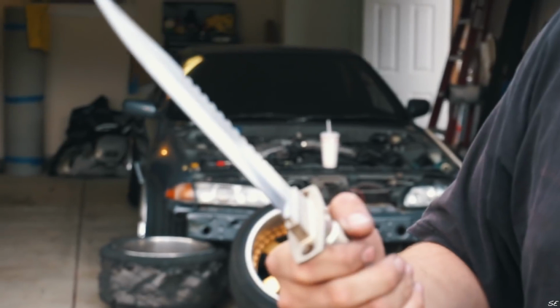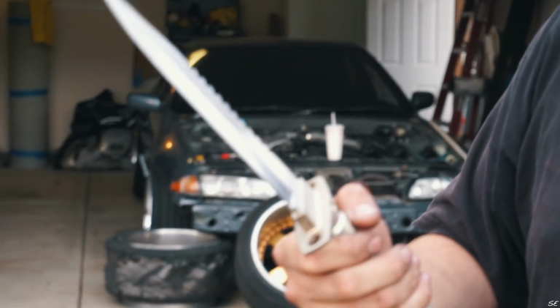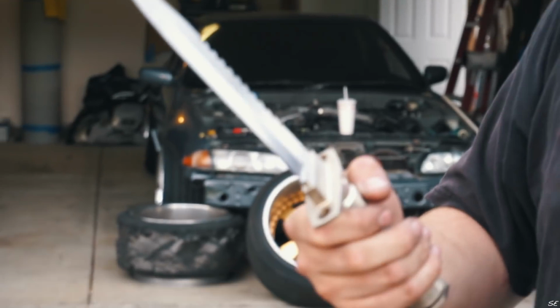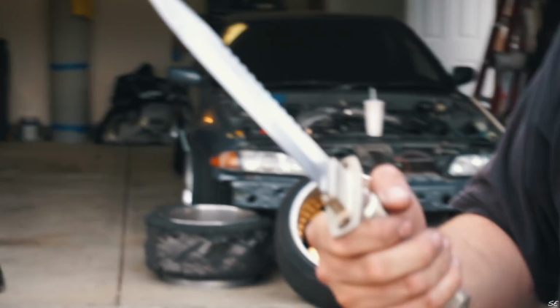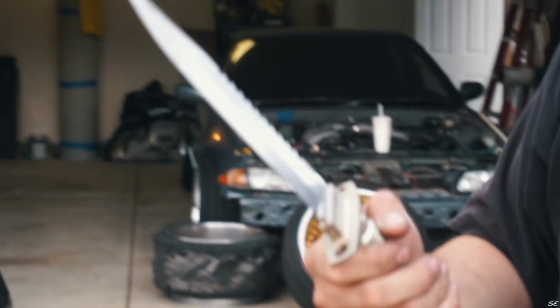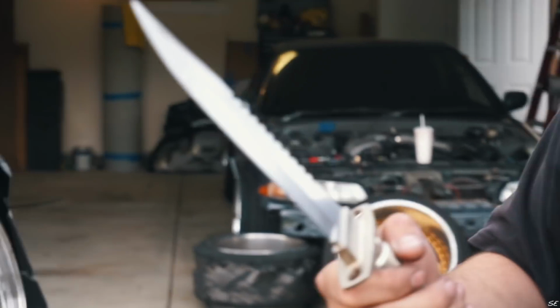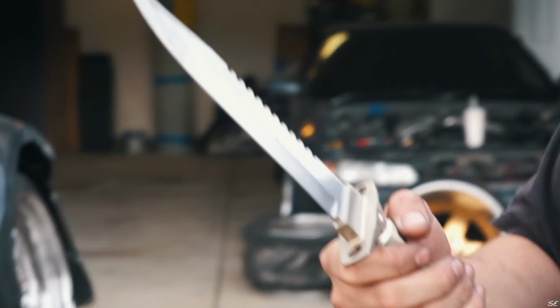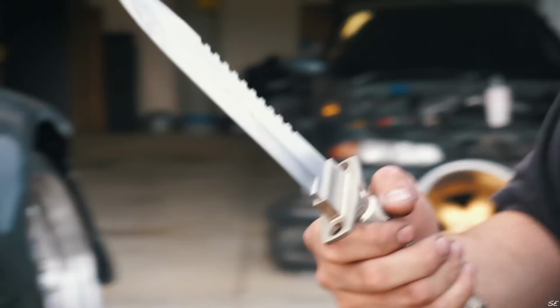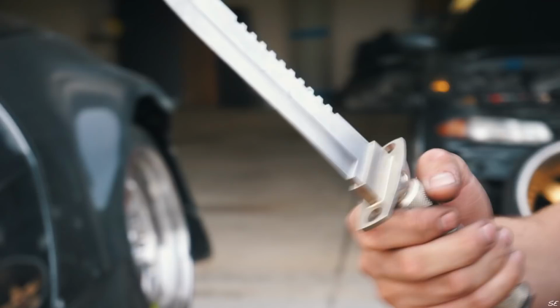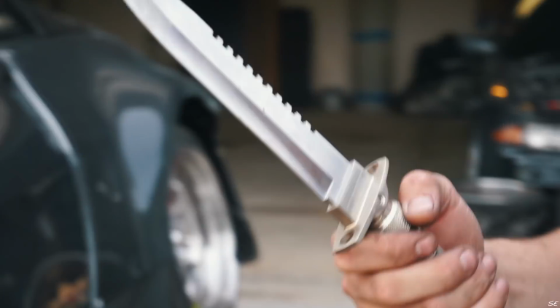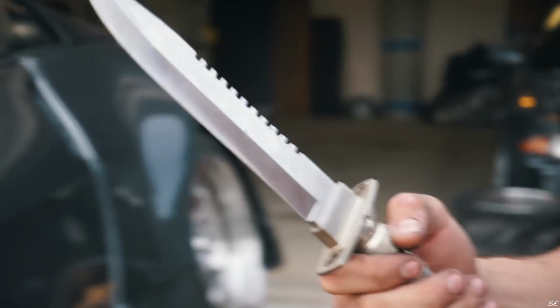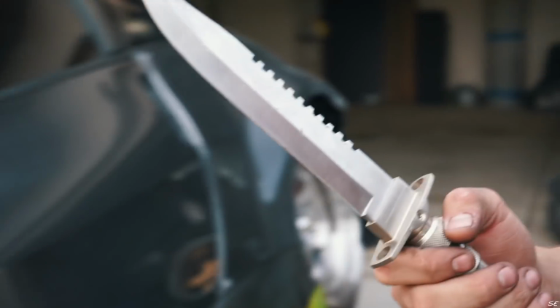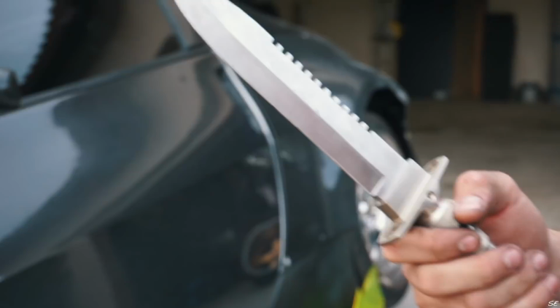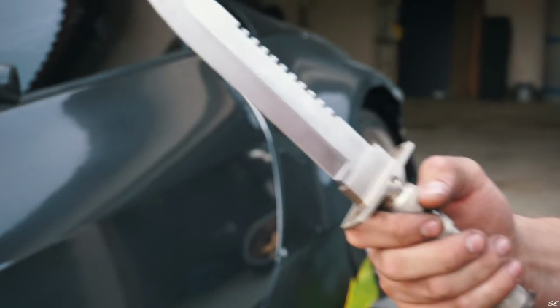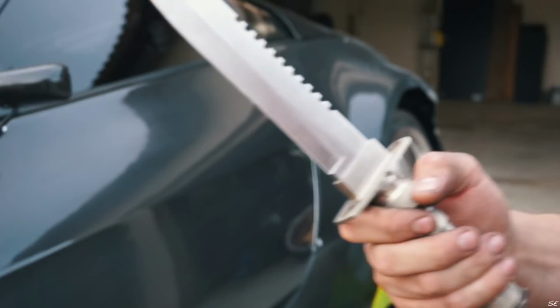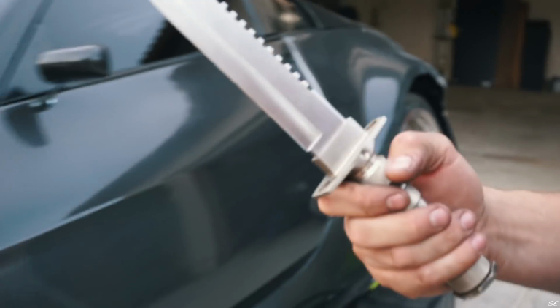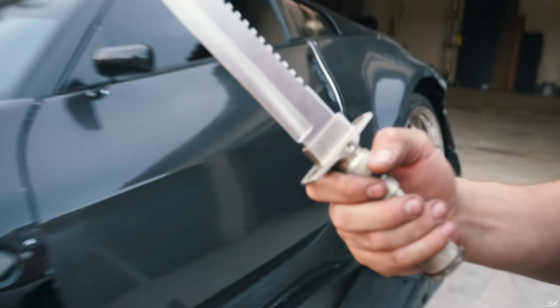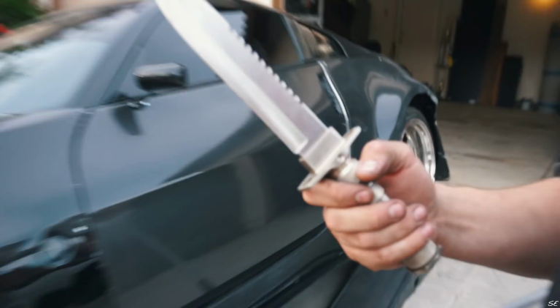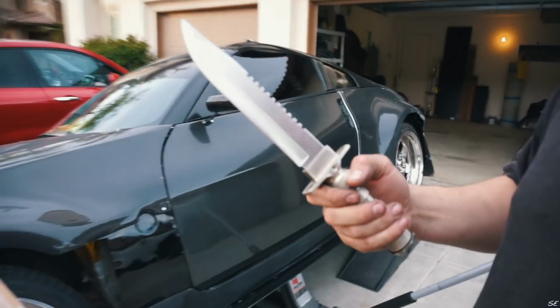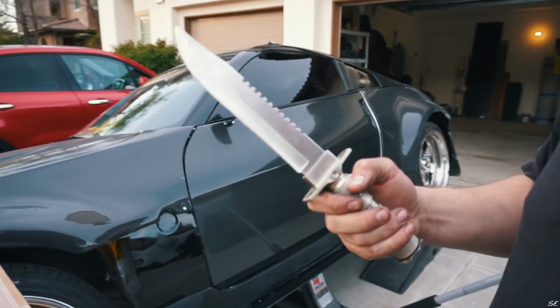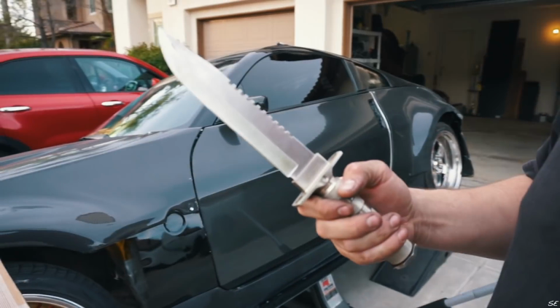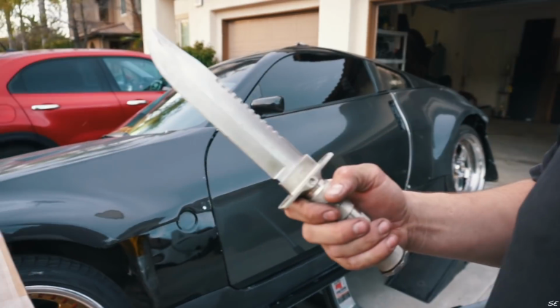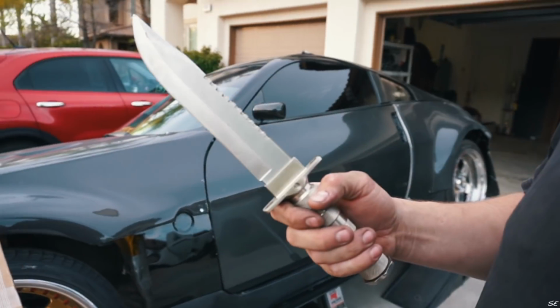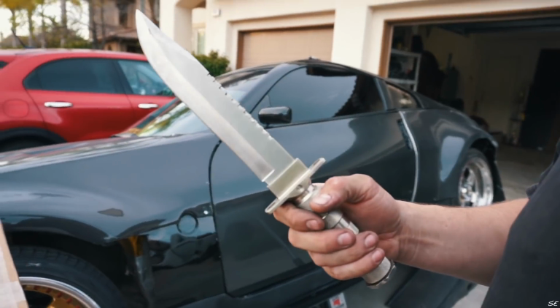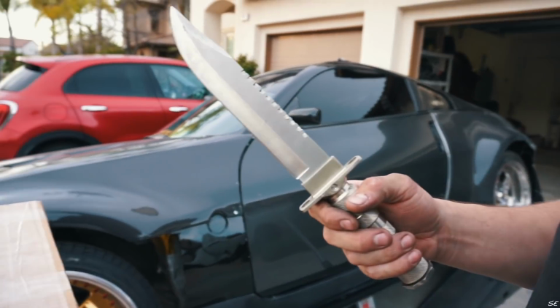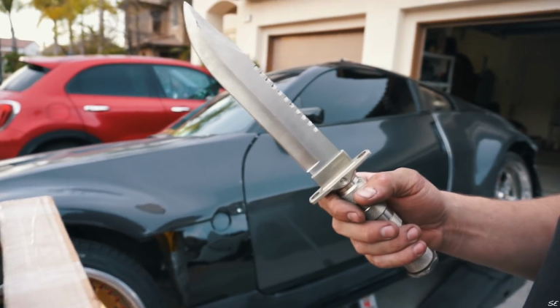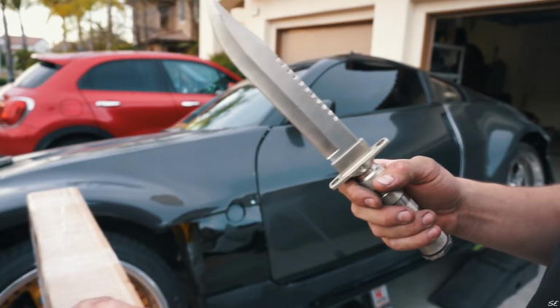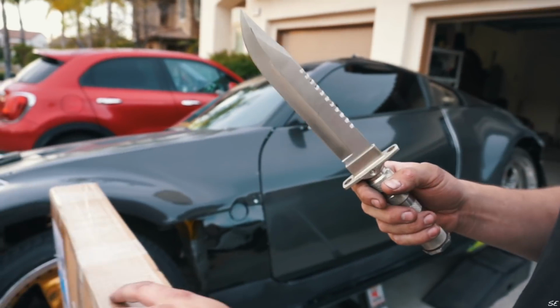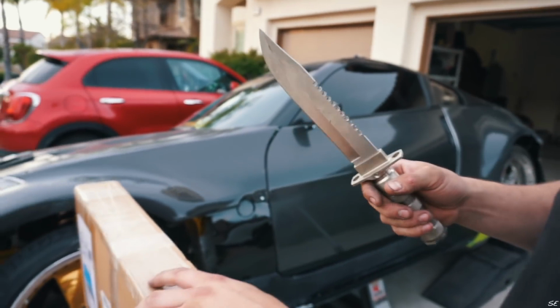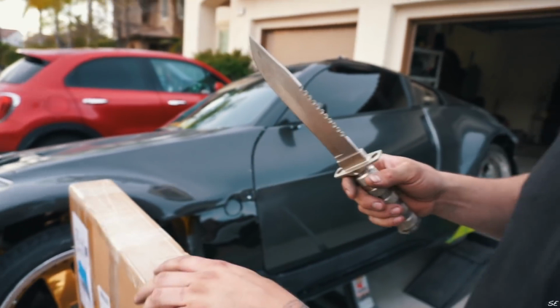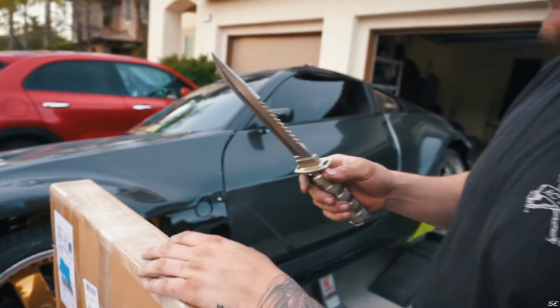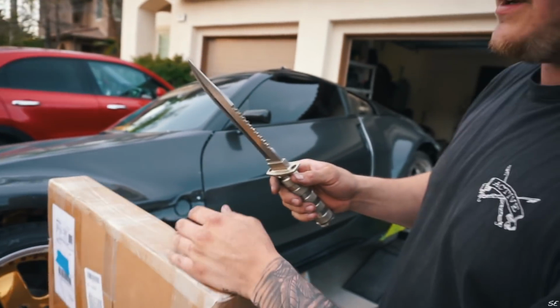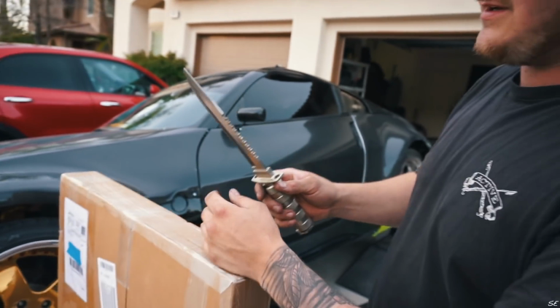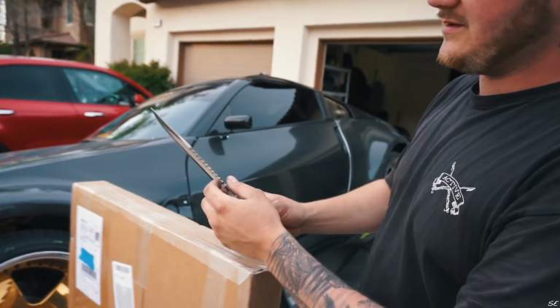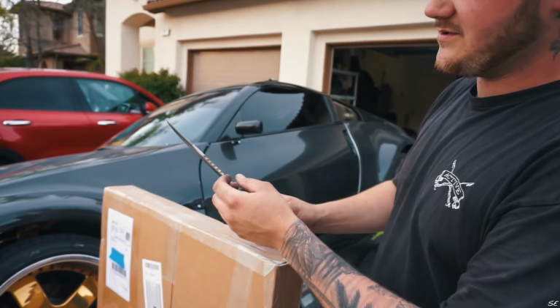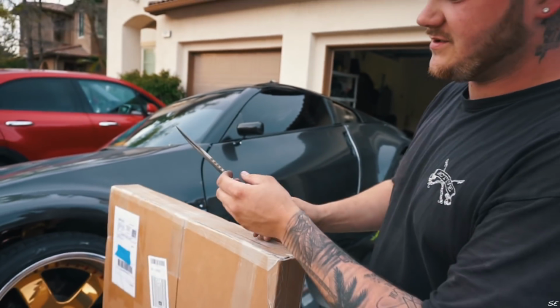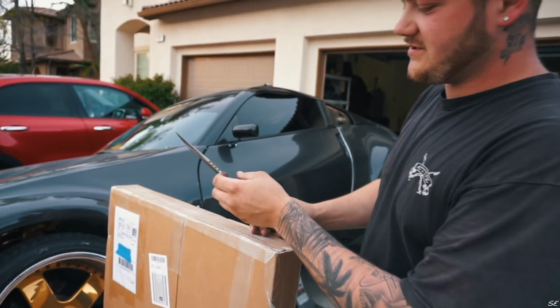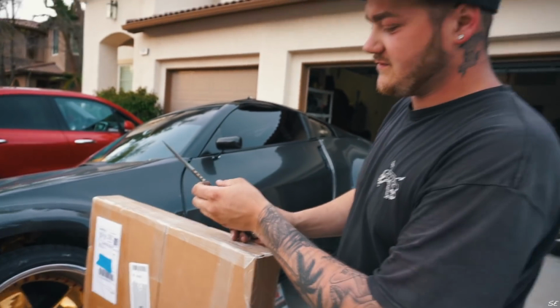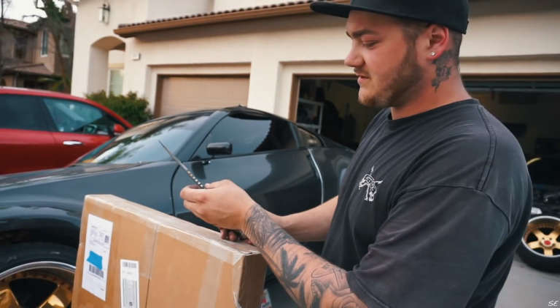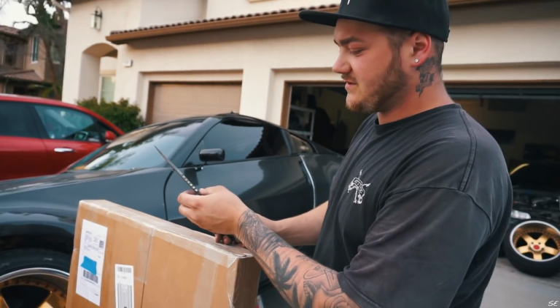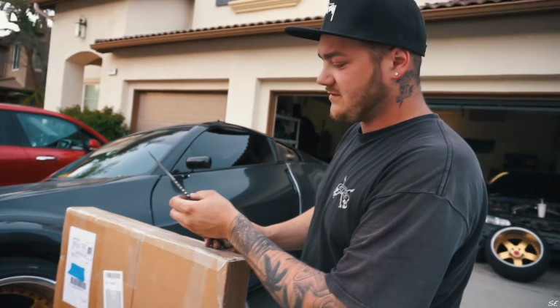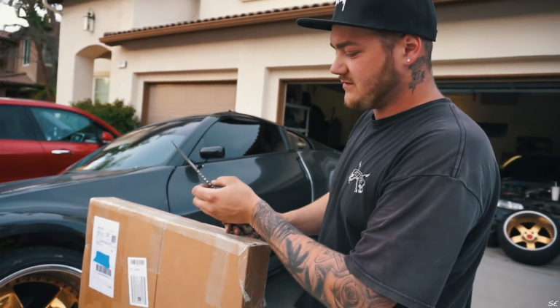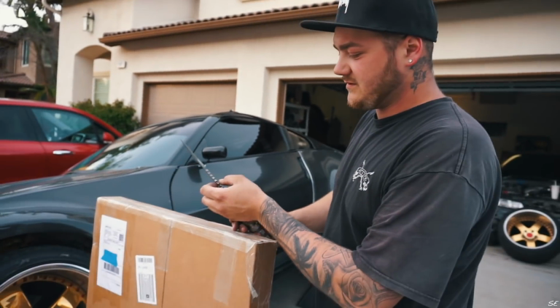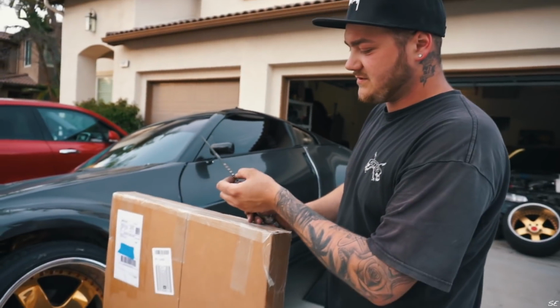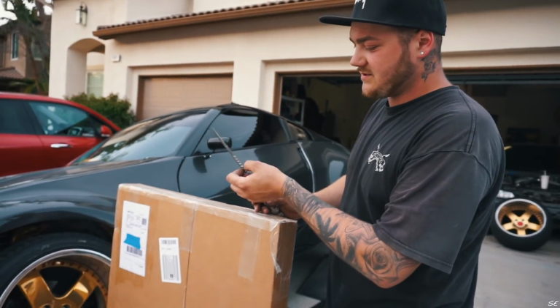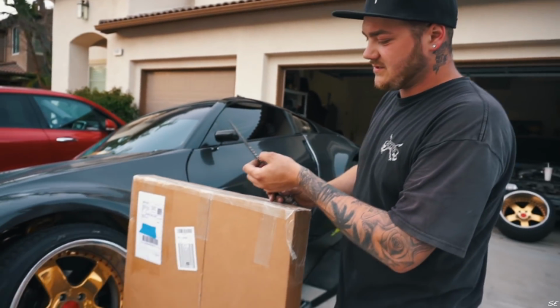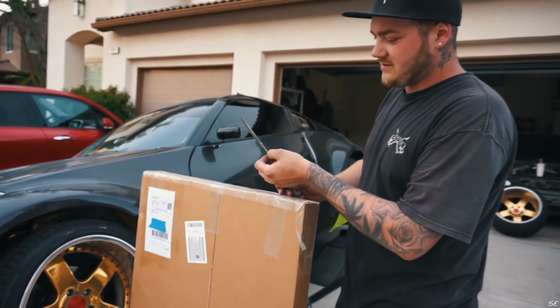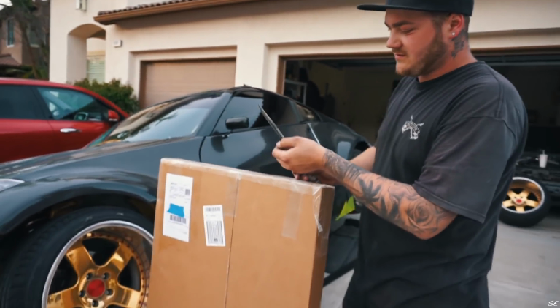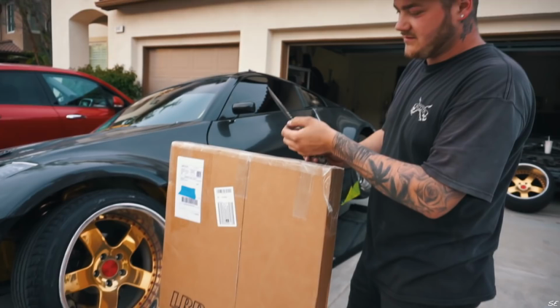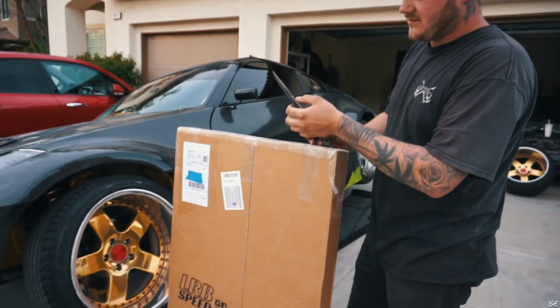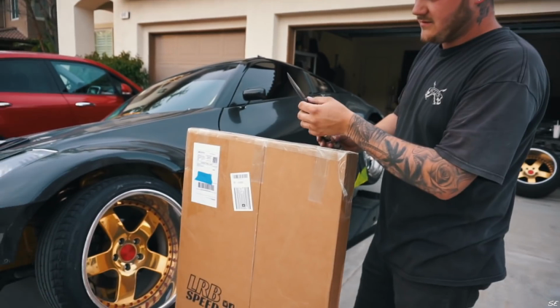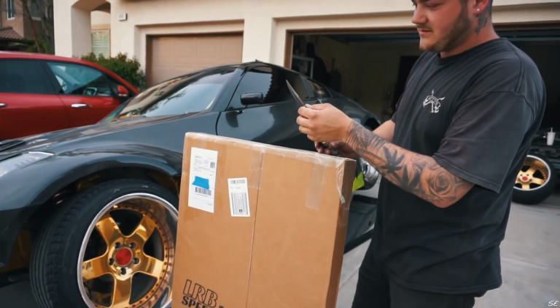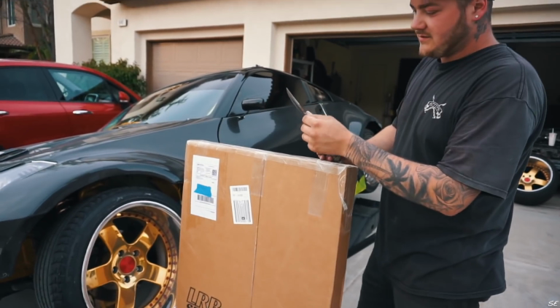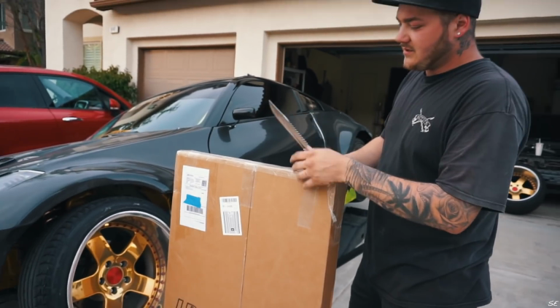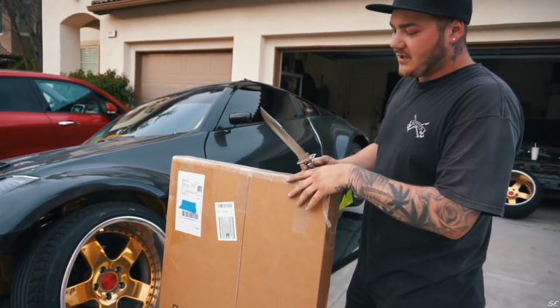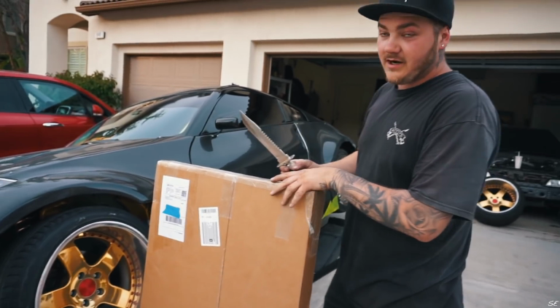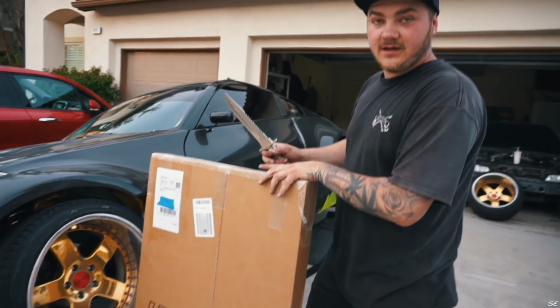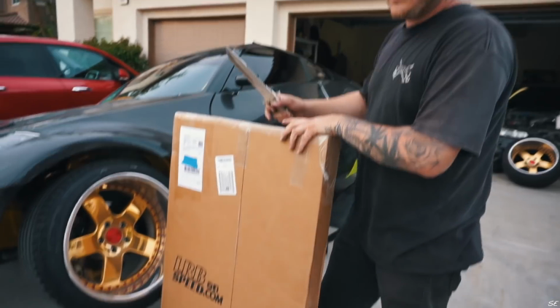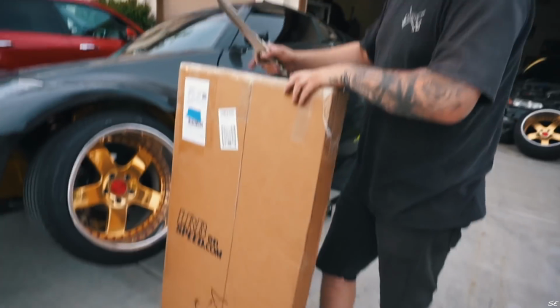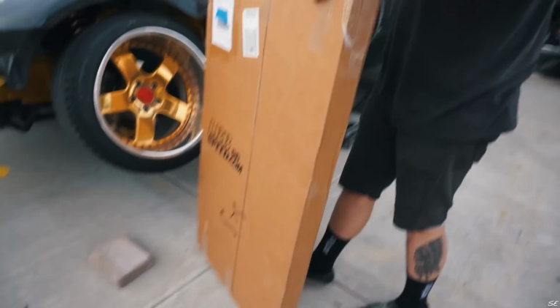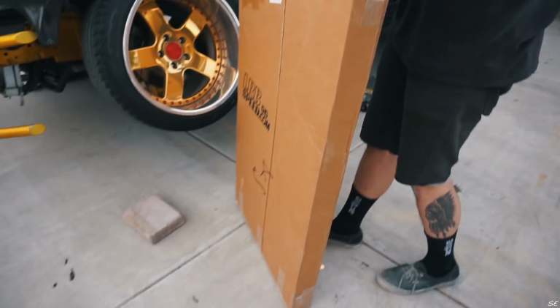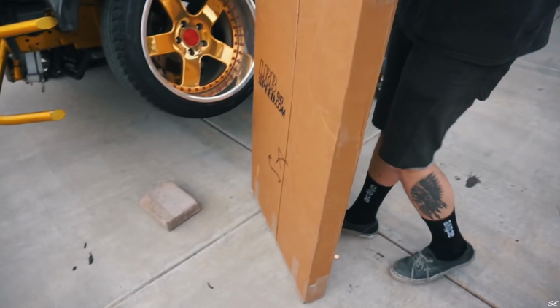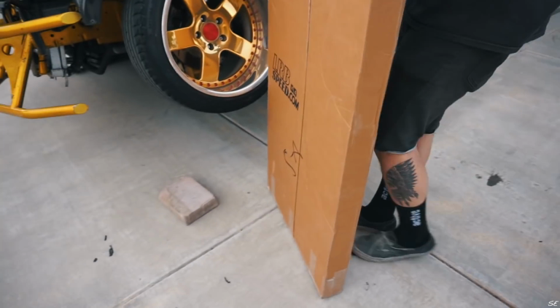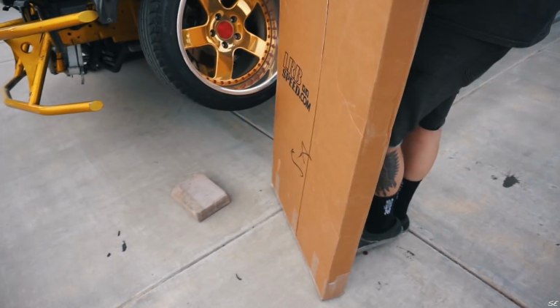Do you like my knife? It's cool. You can cut trees with it on this side. Alright, let's unbox it.